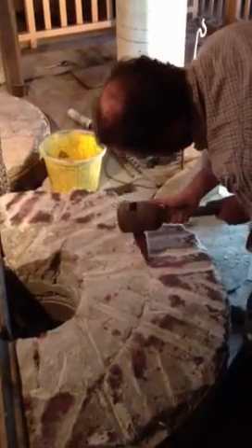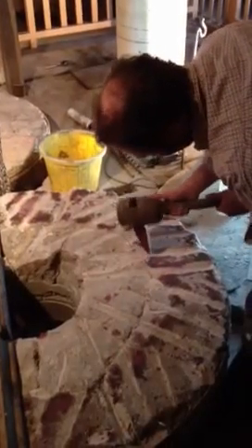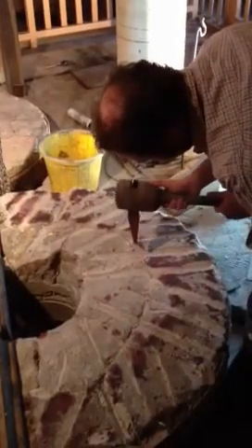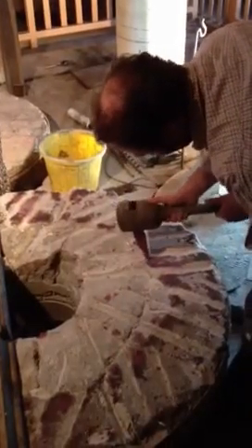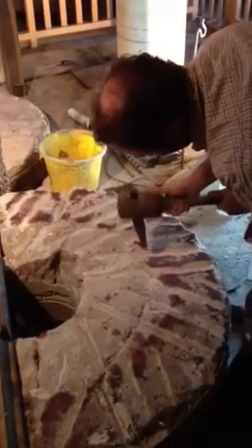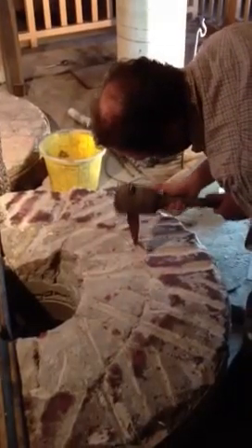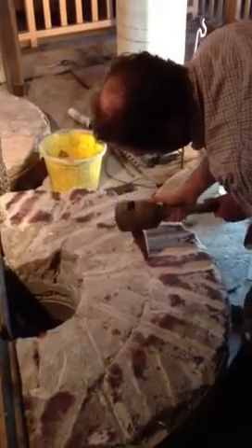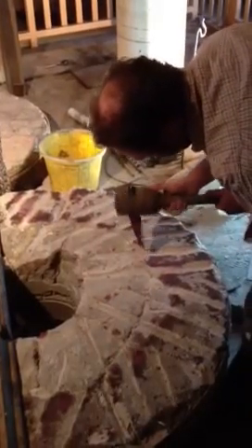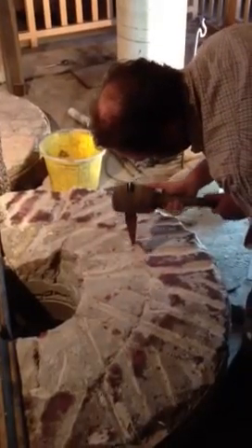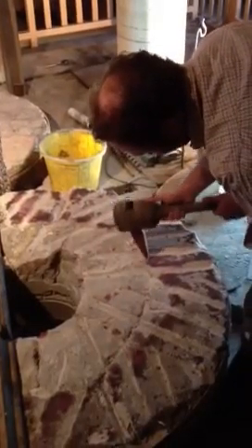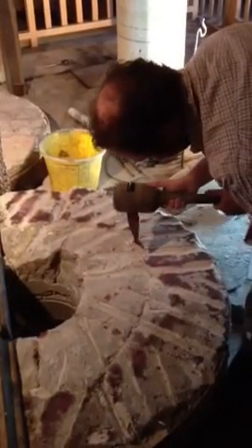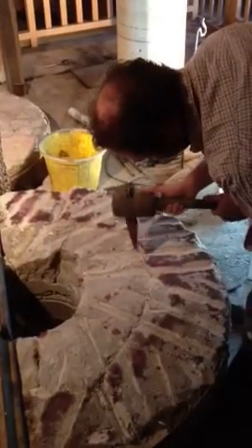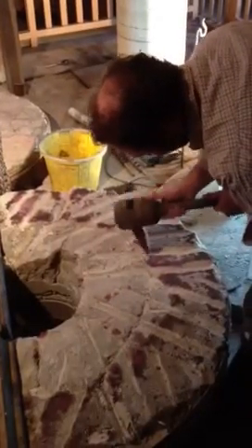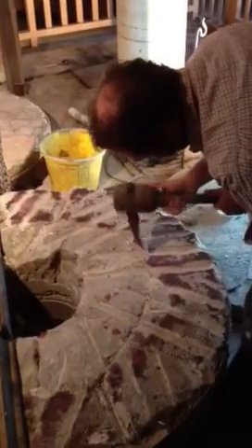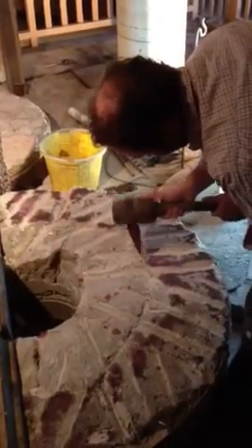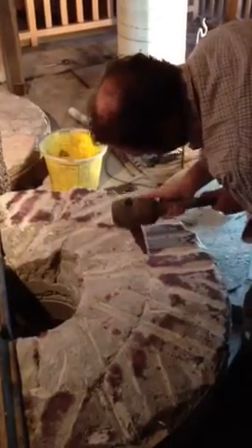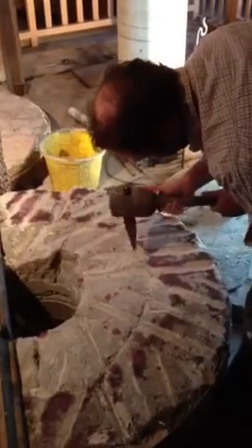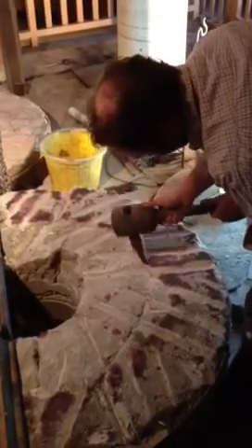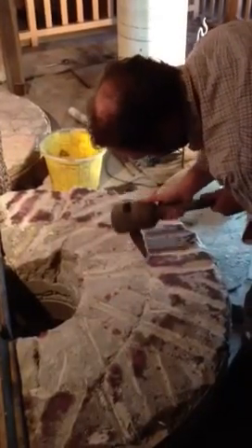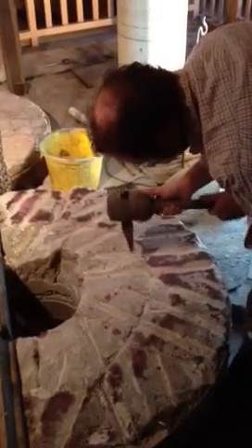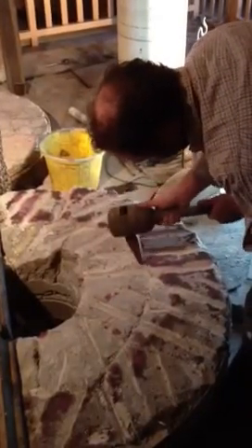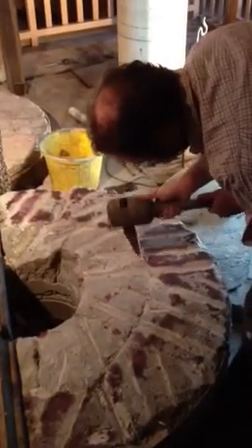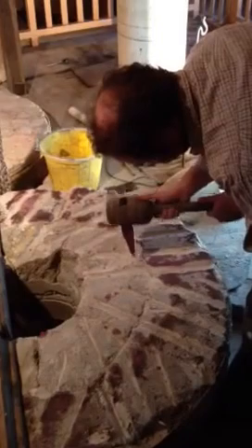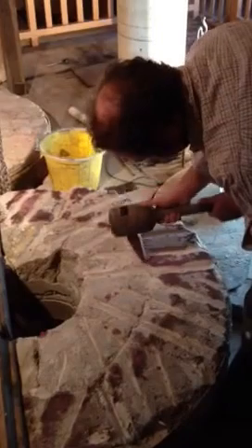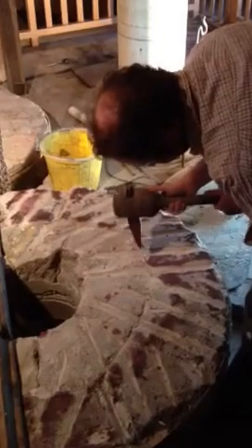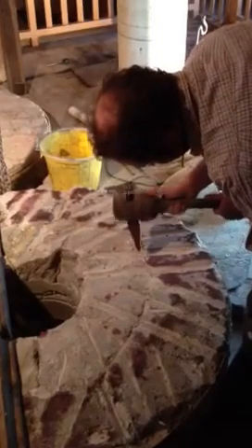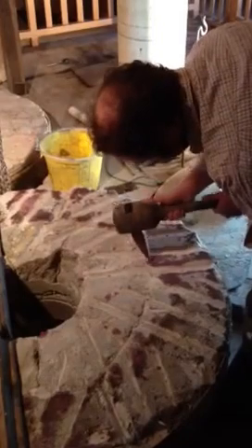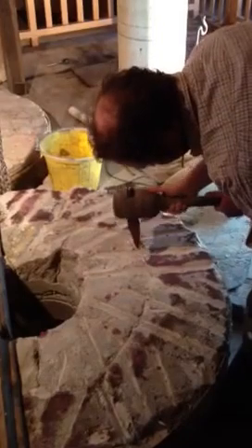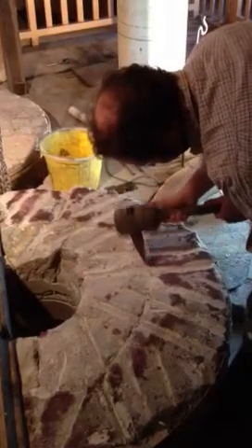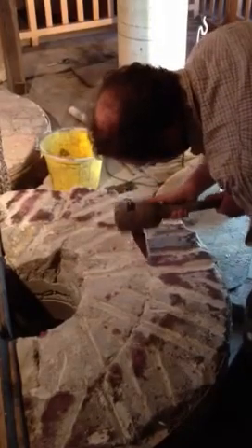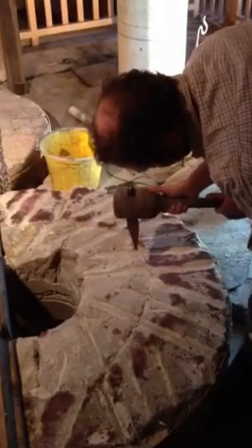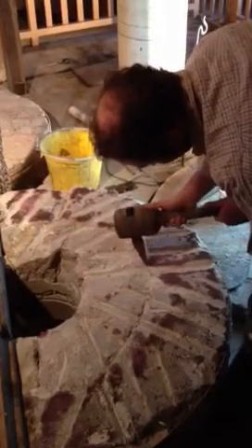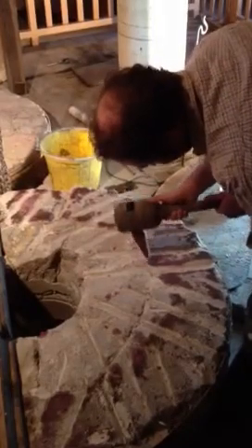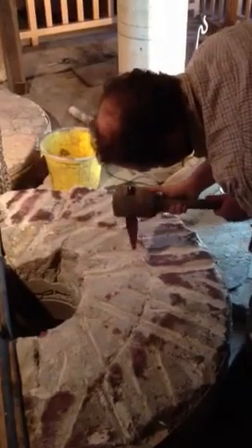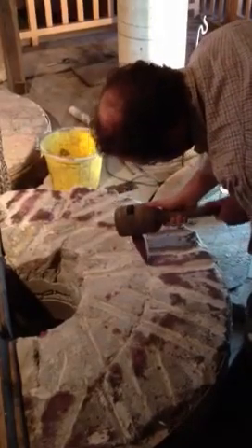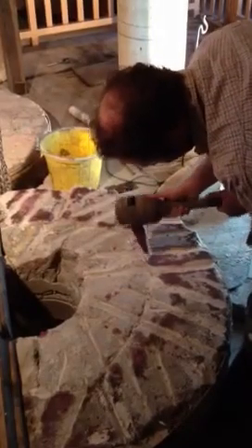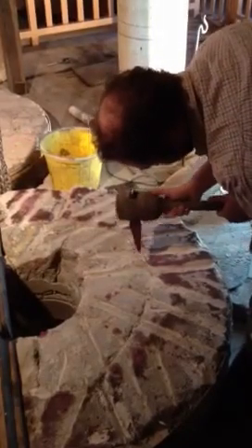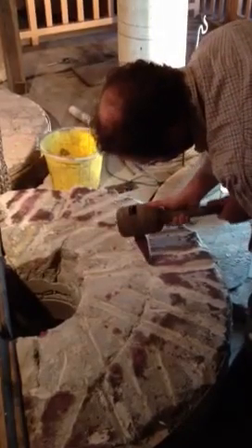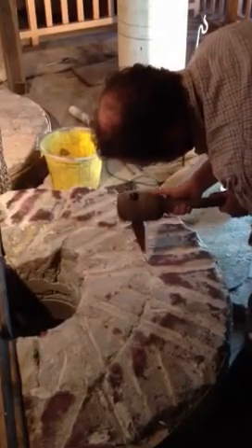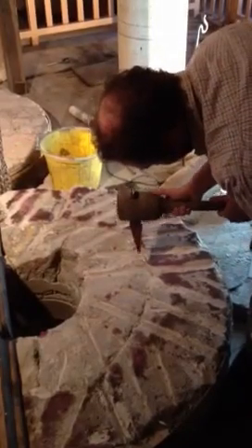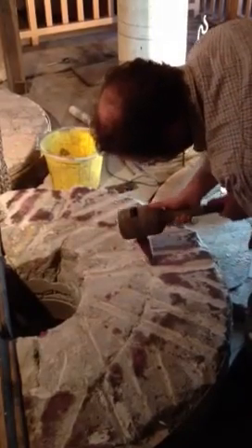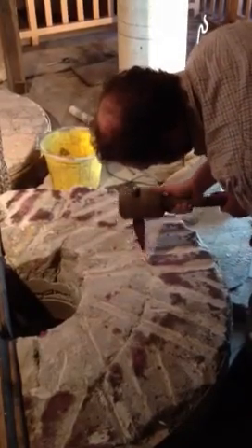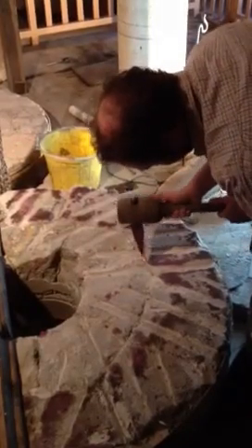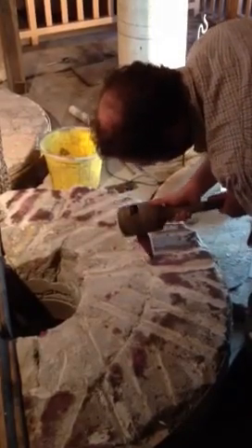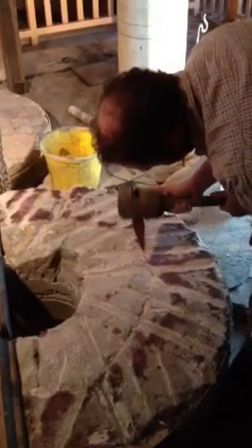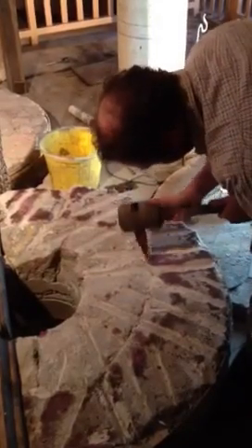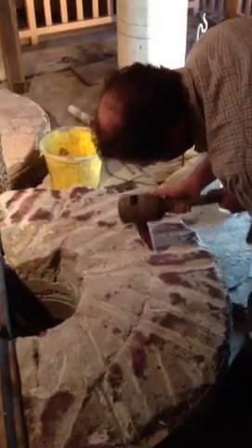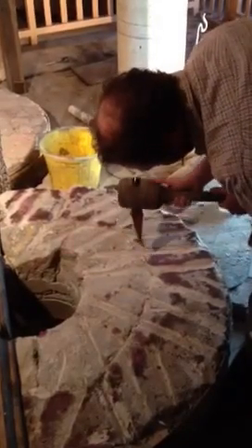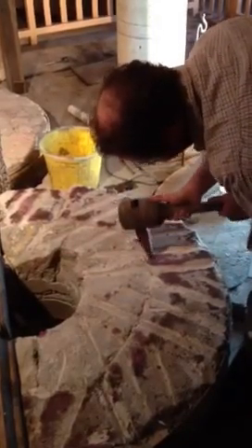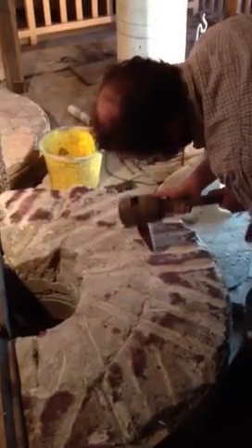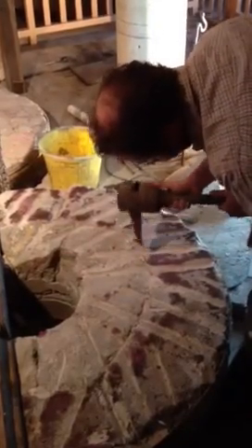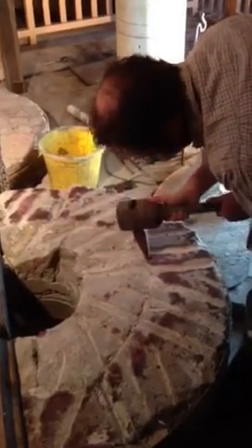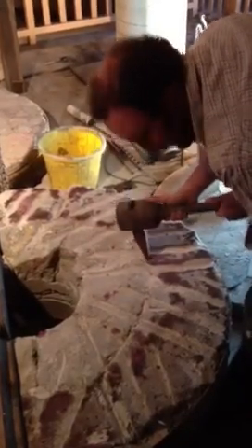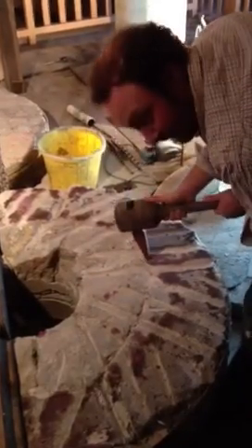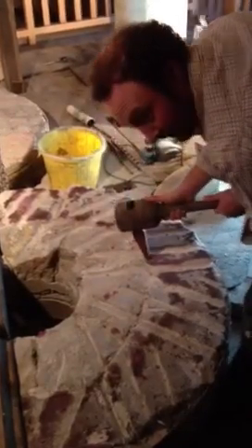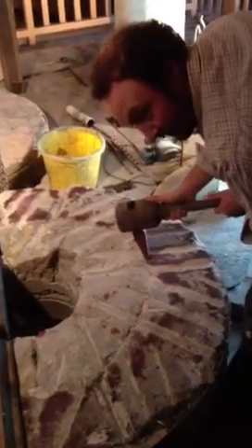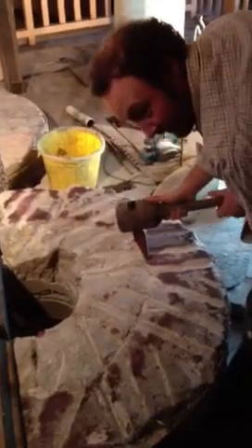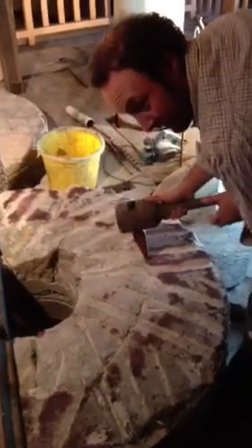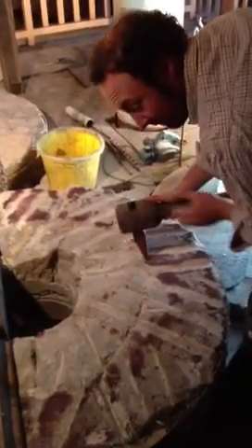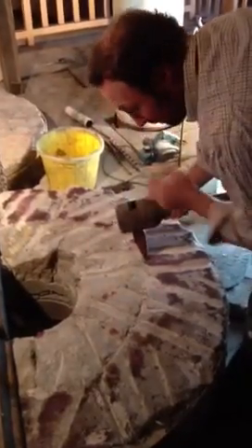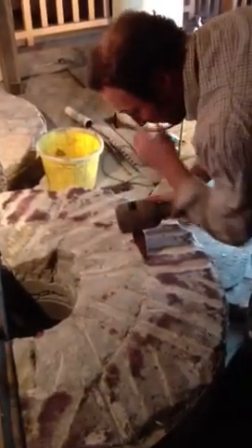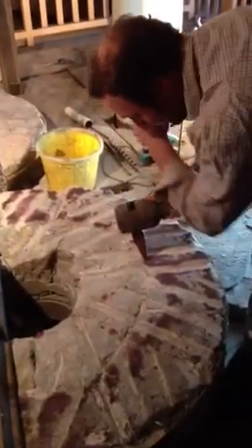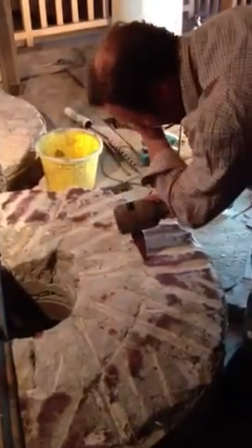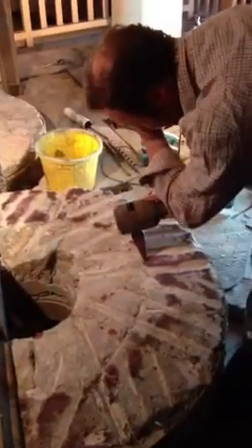I'm at Sailhole Mill today talking to Adam, the millwright, about the work he's doing. Adam, can you tell me what needs to be done here?